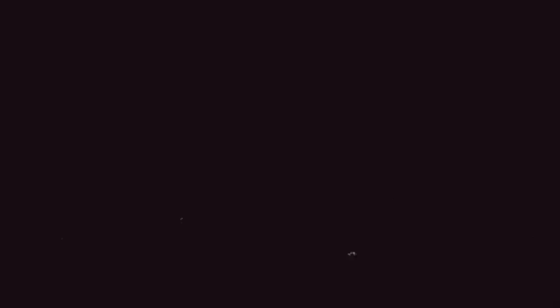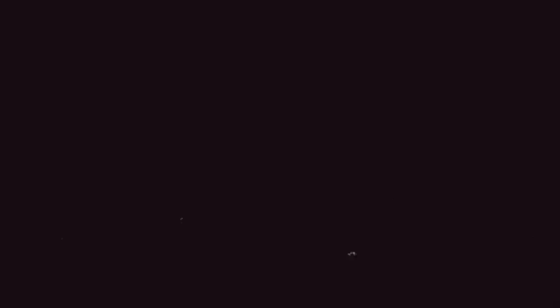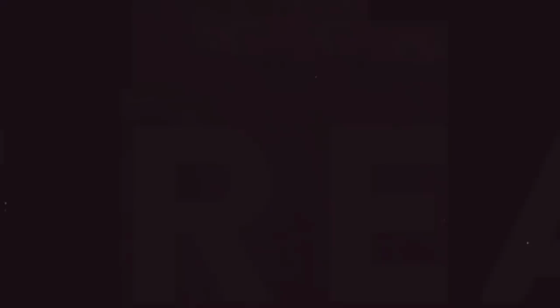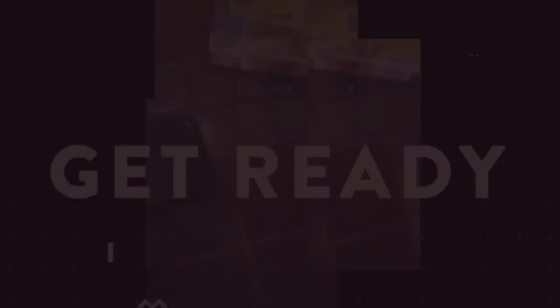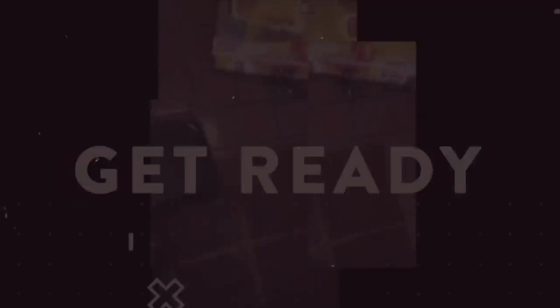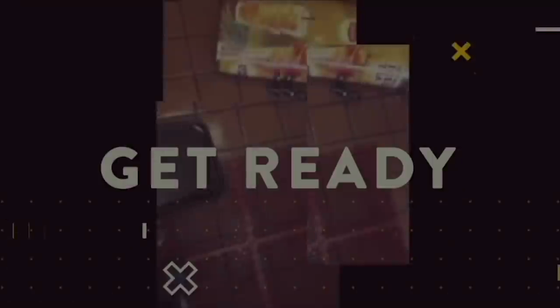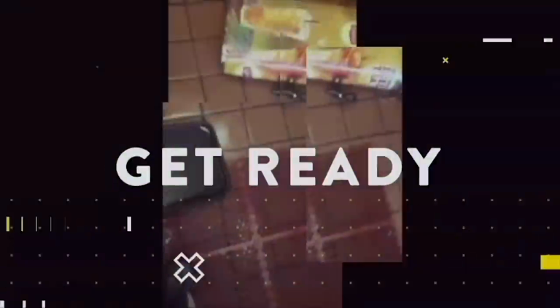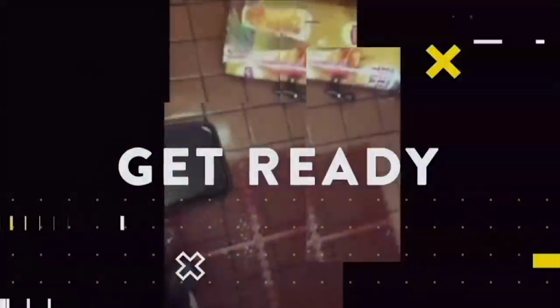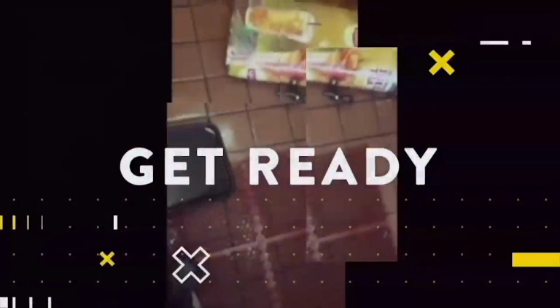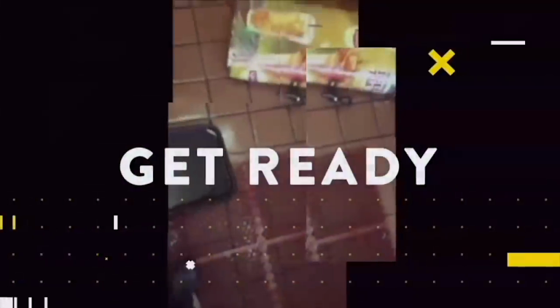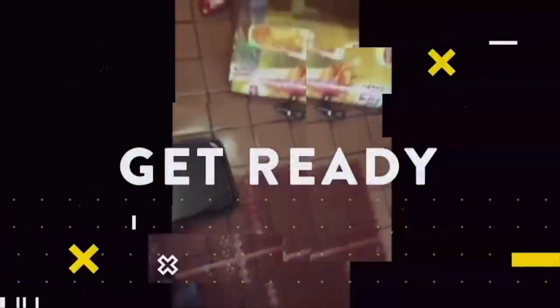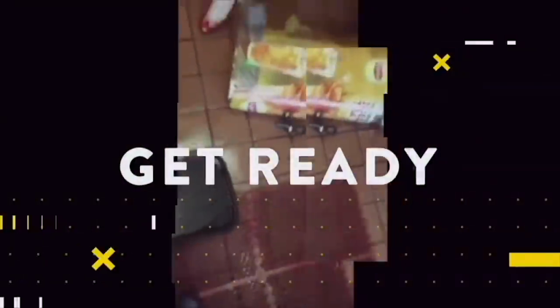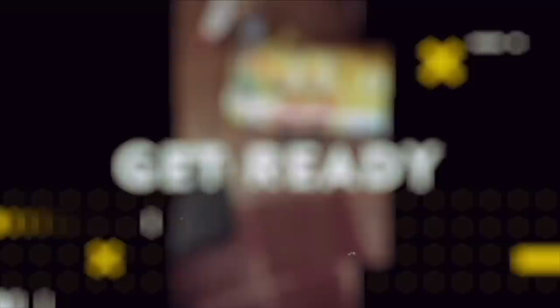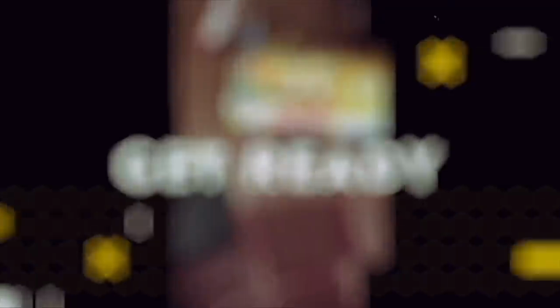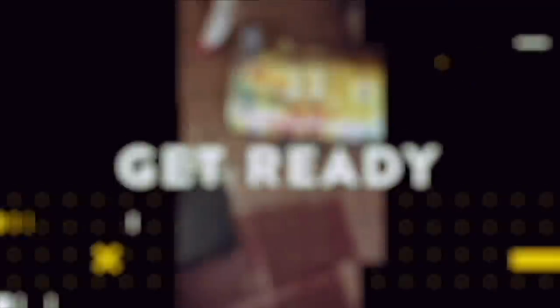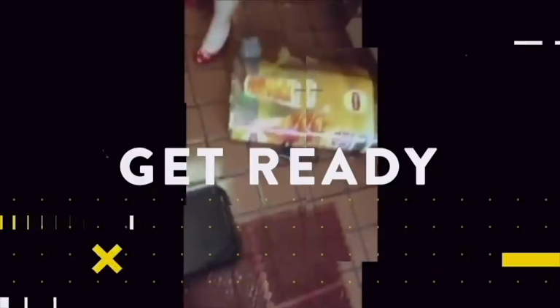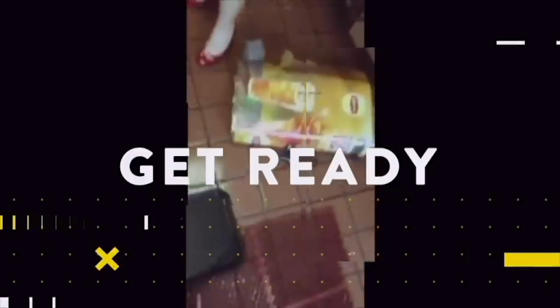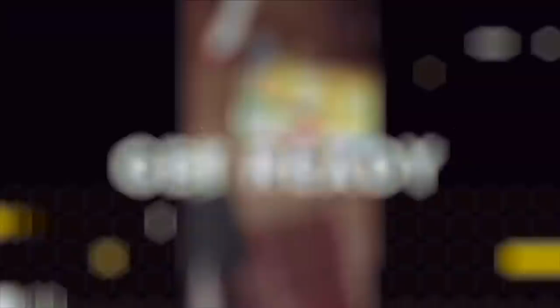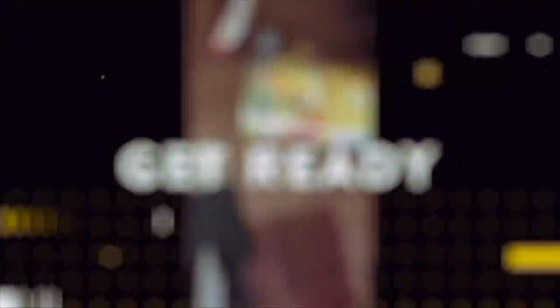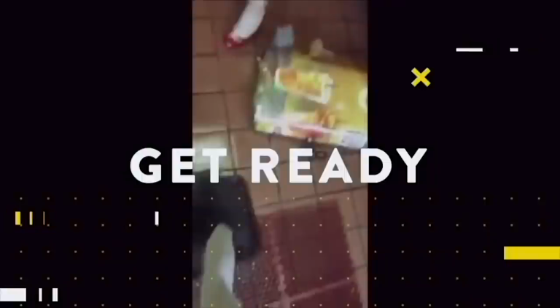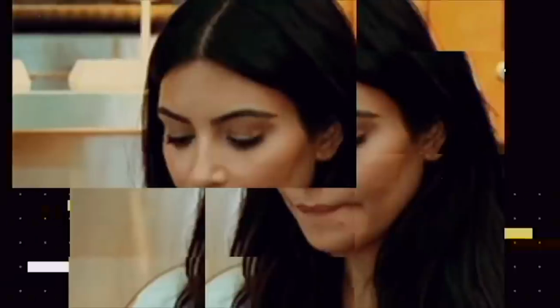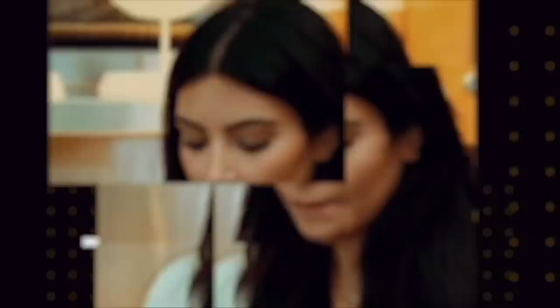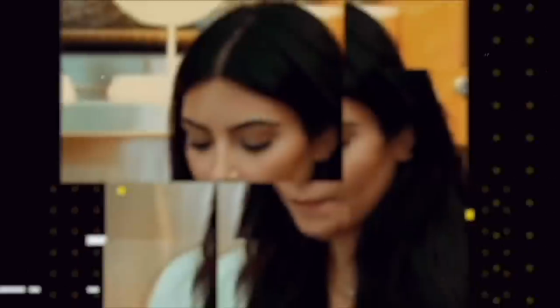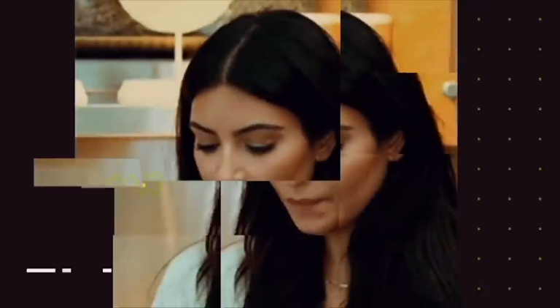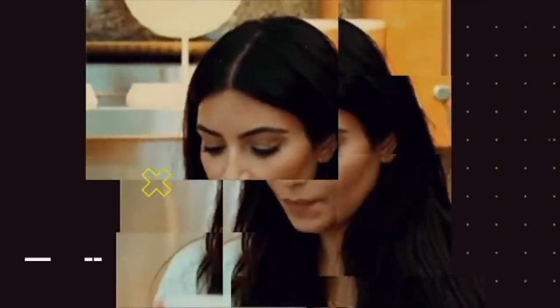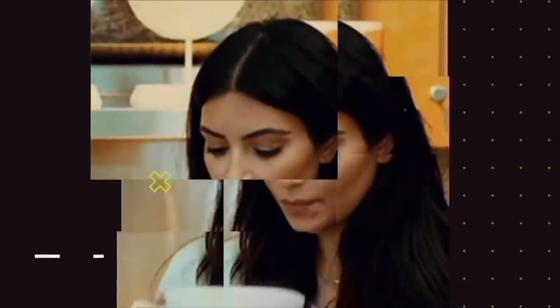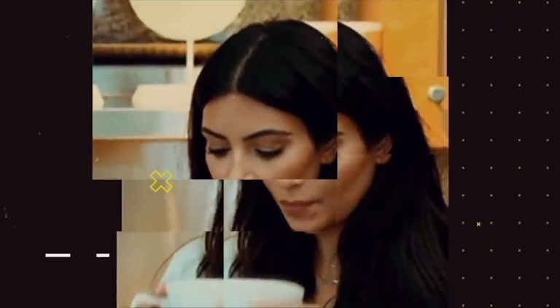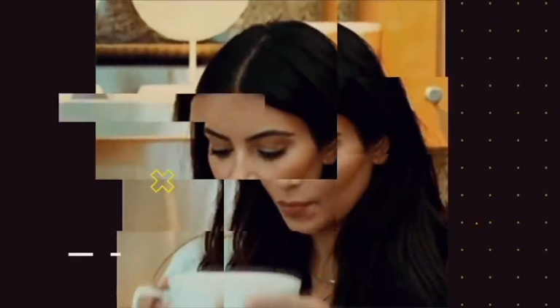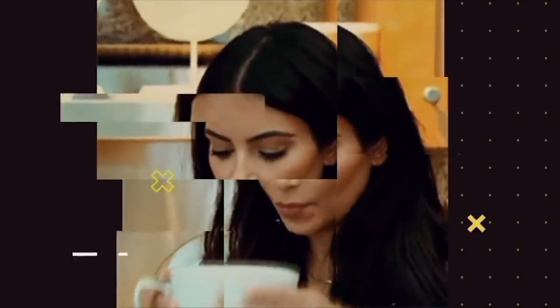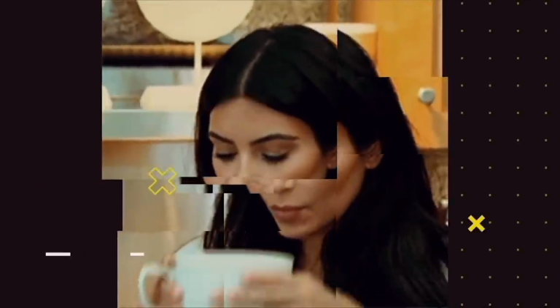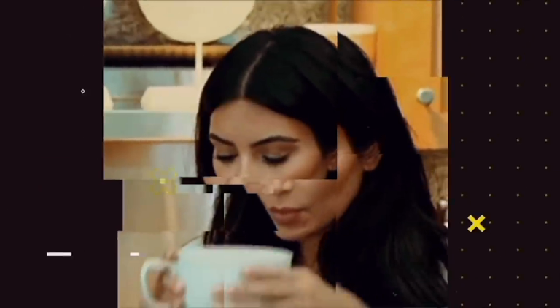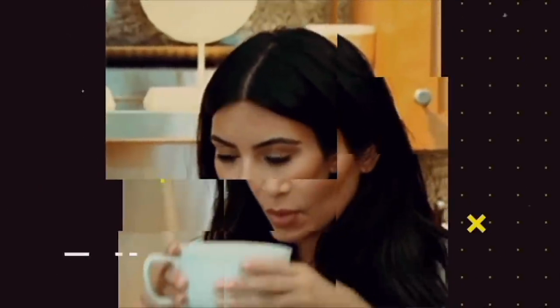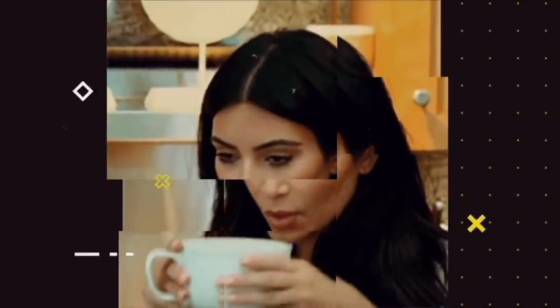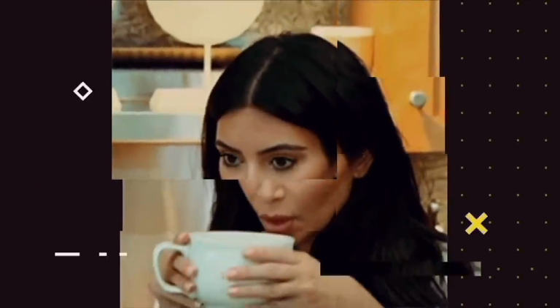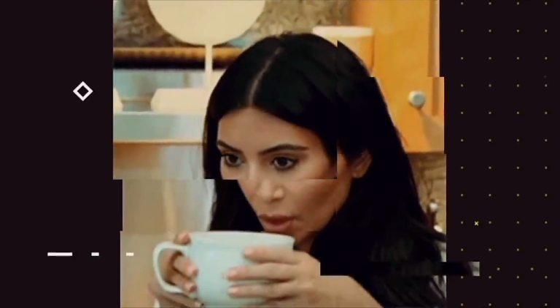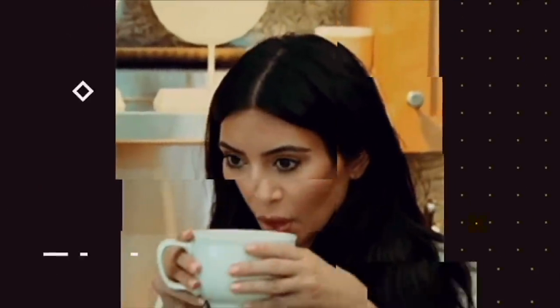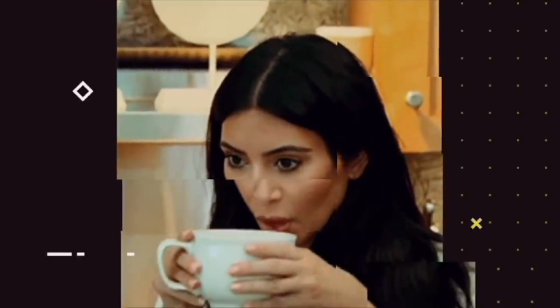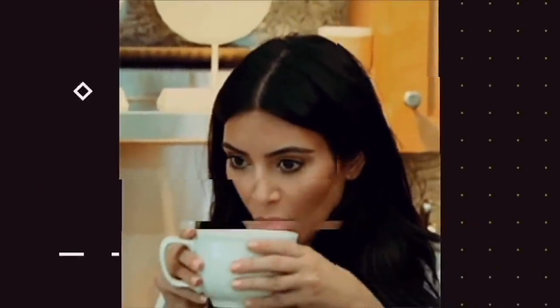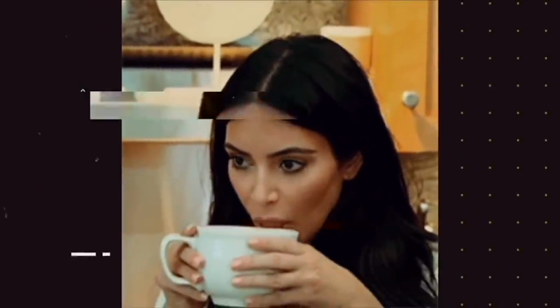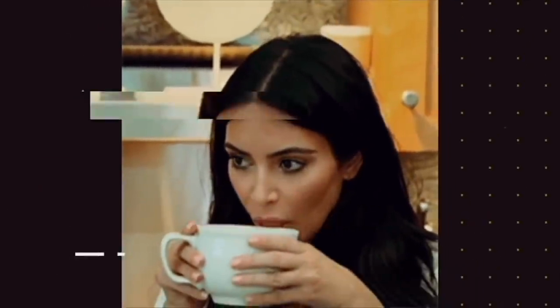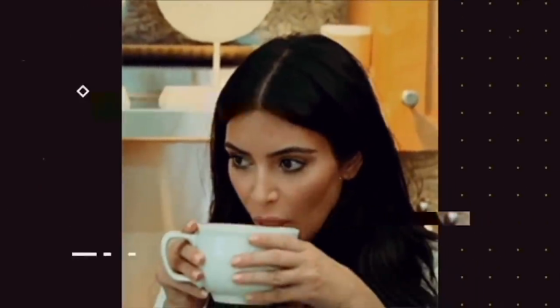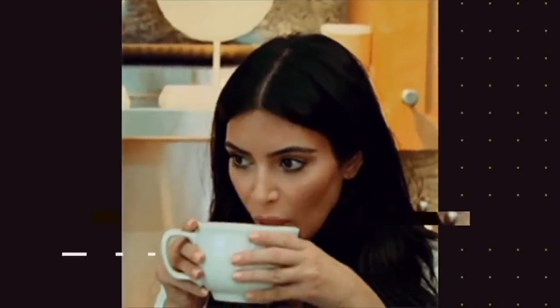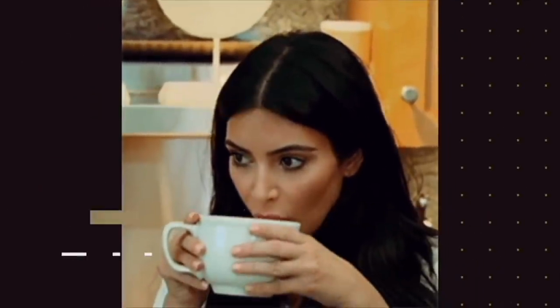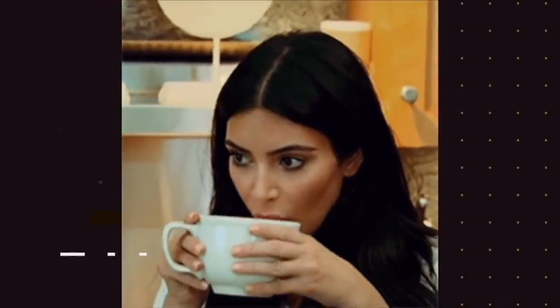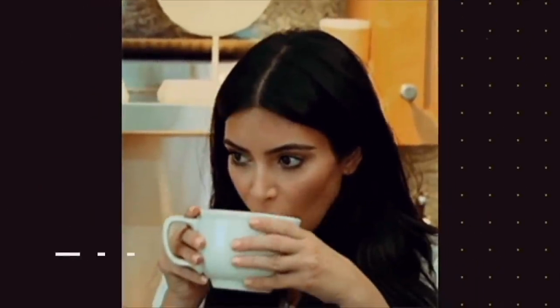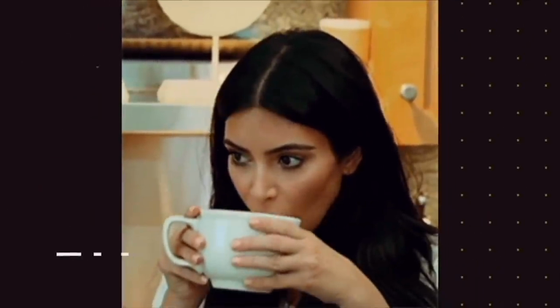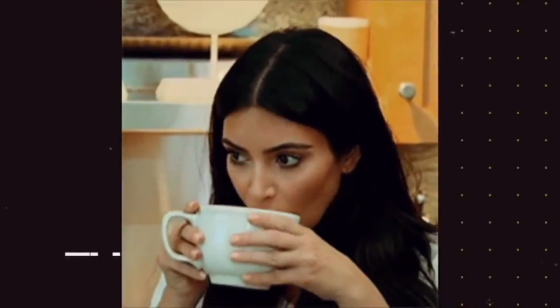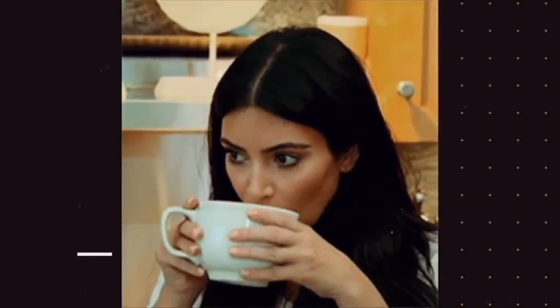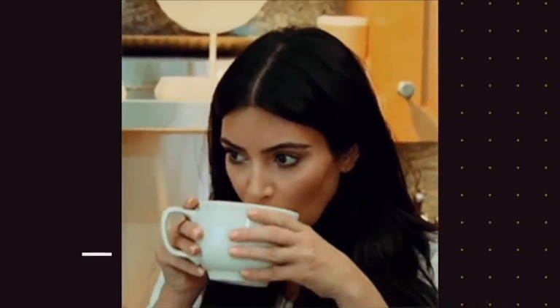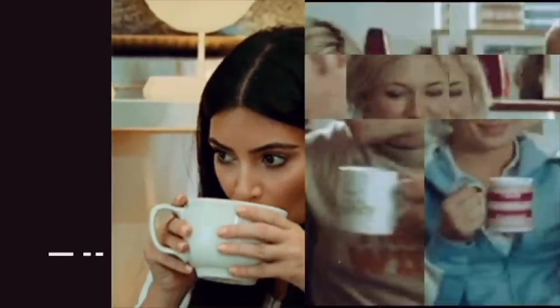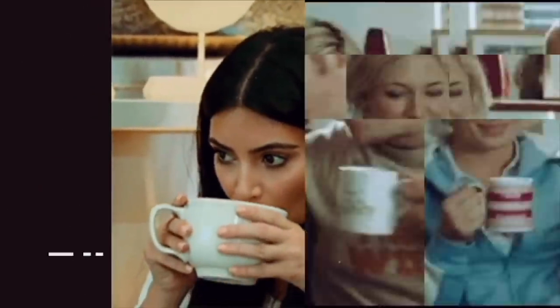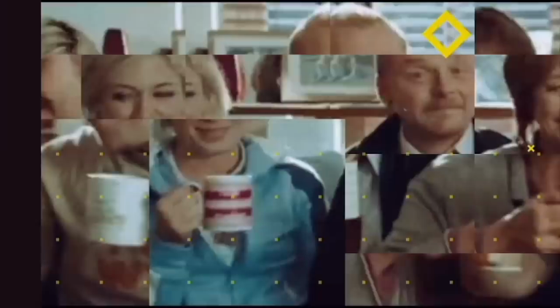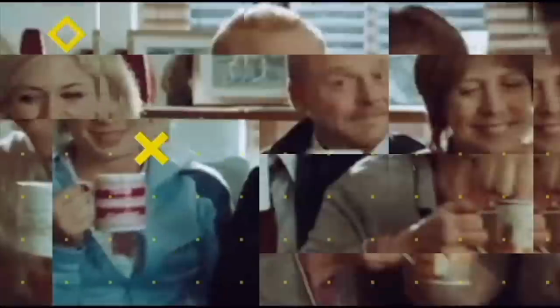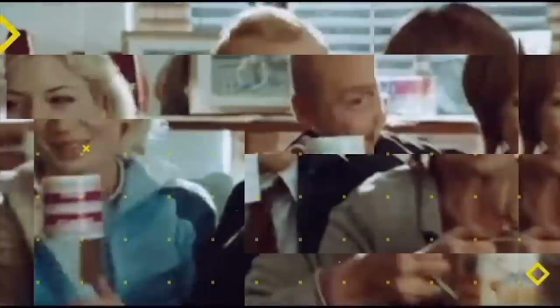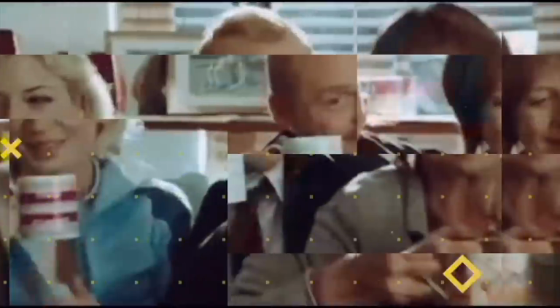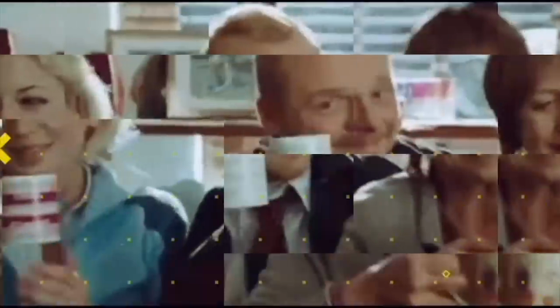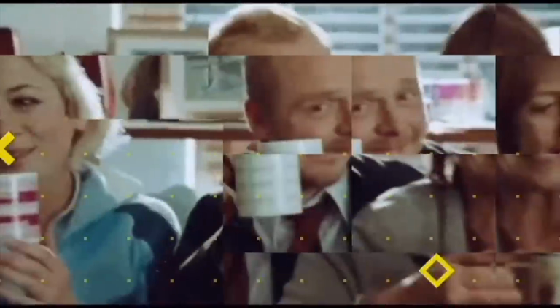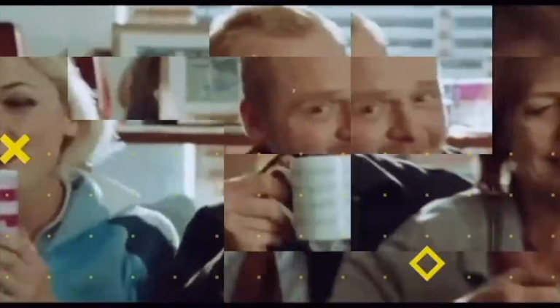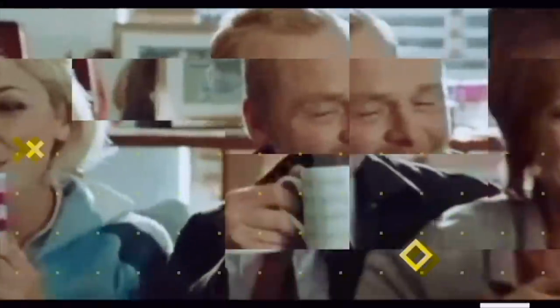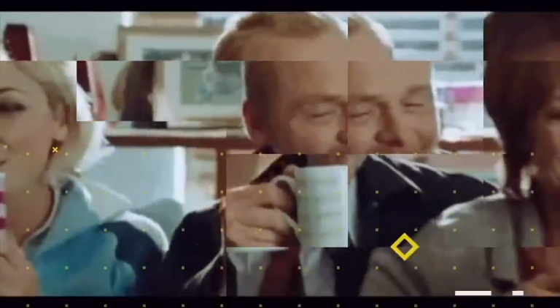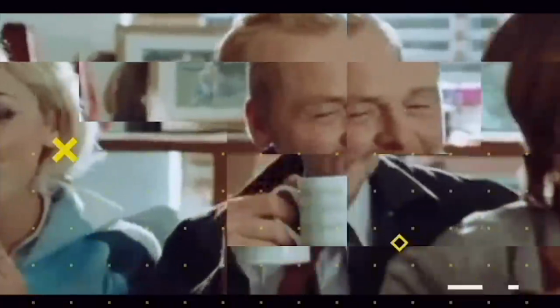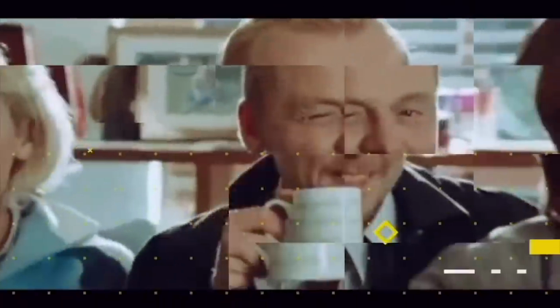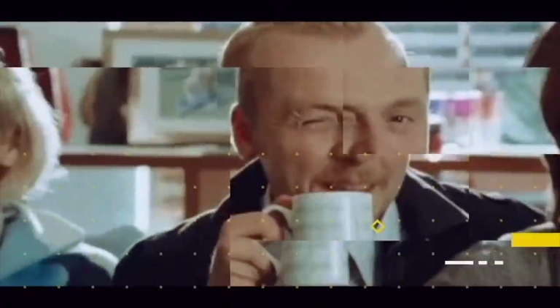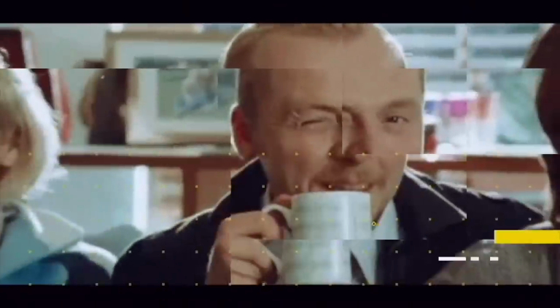Get ready, y'all! Shout out to all my tea sippers out there. We are gathered here today to sip some tea, honey.